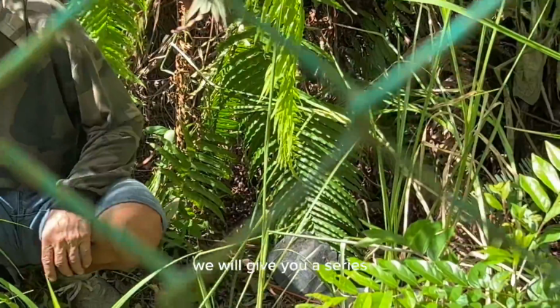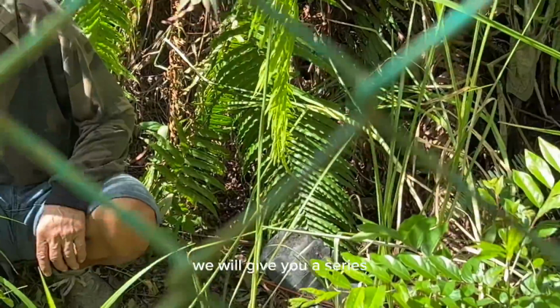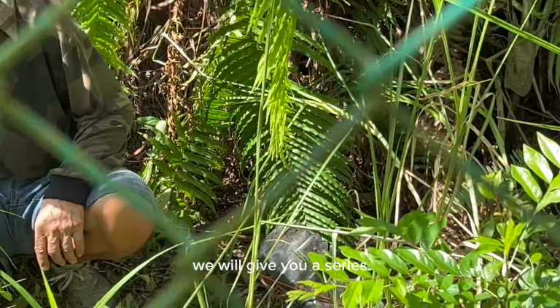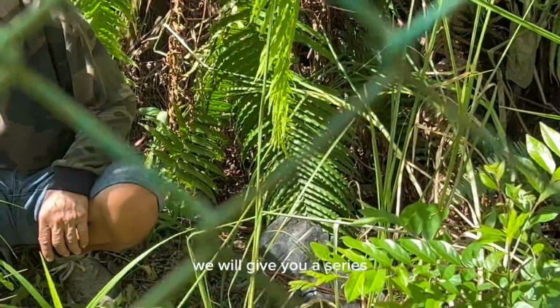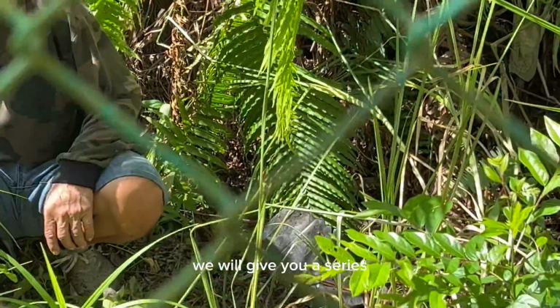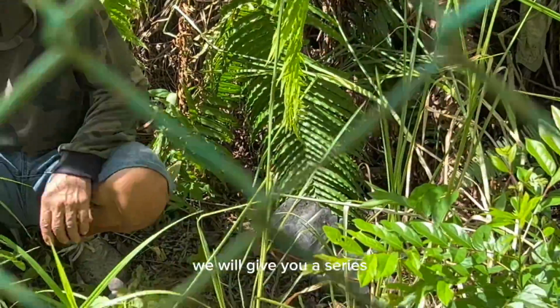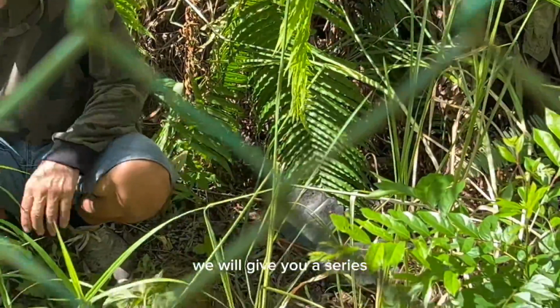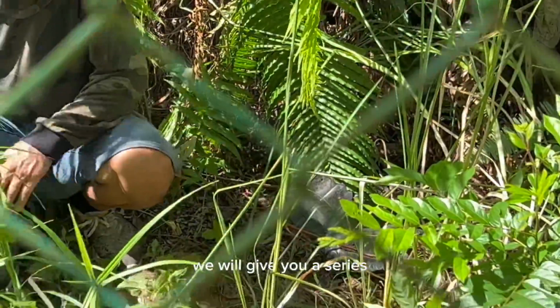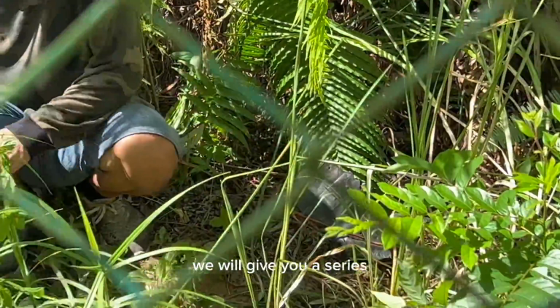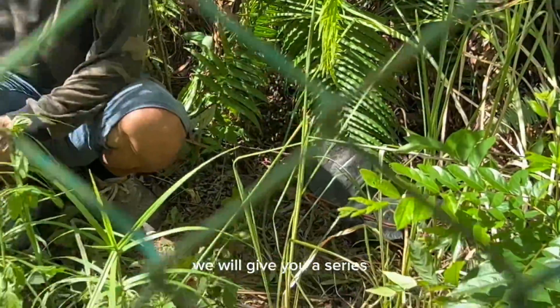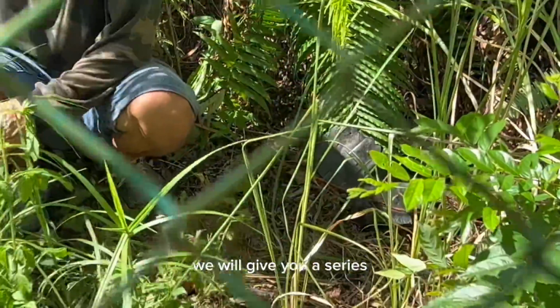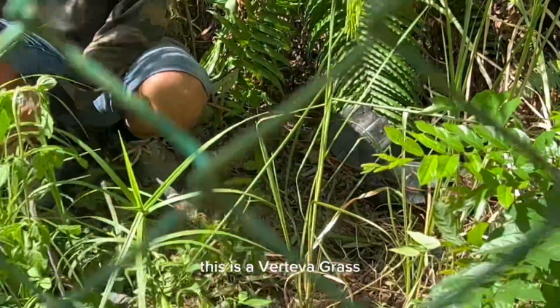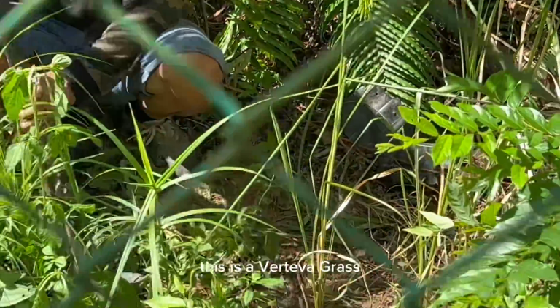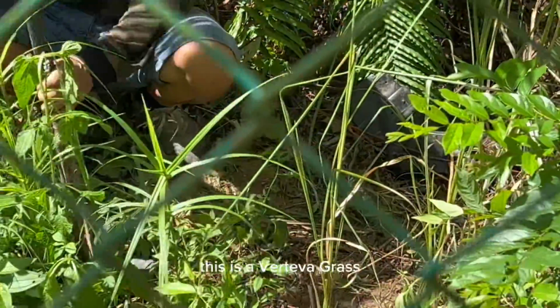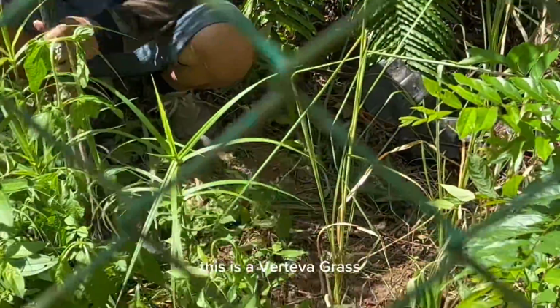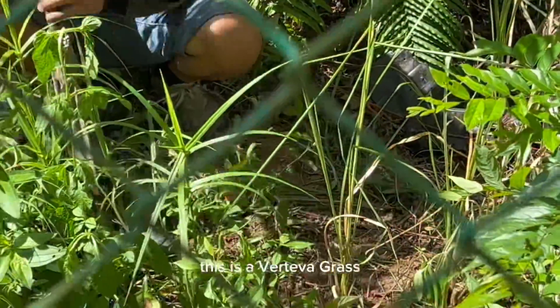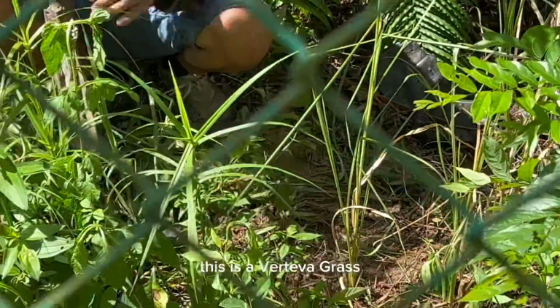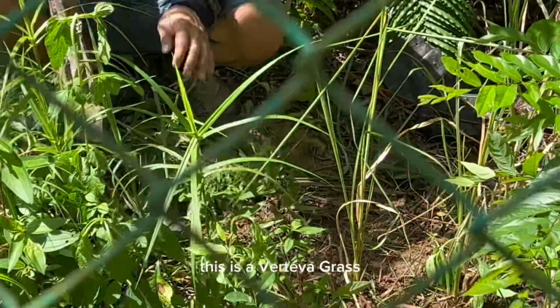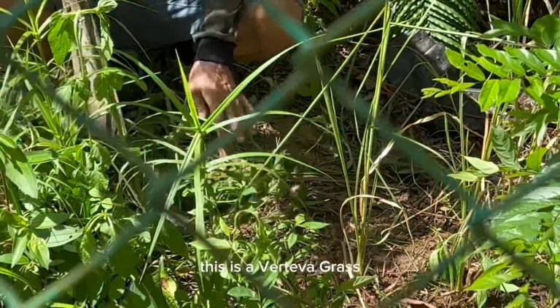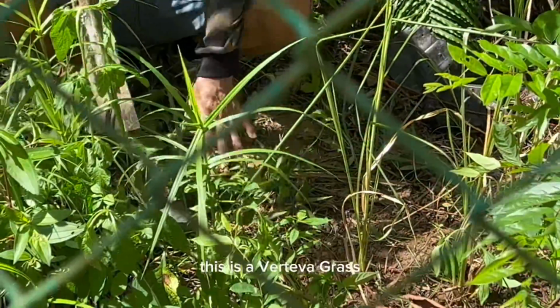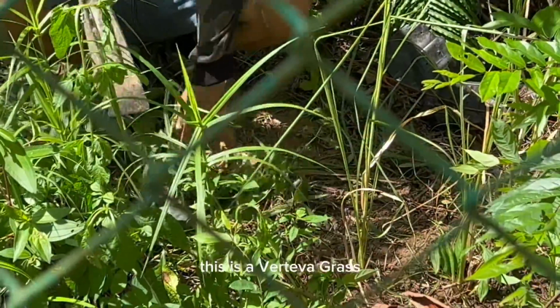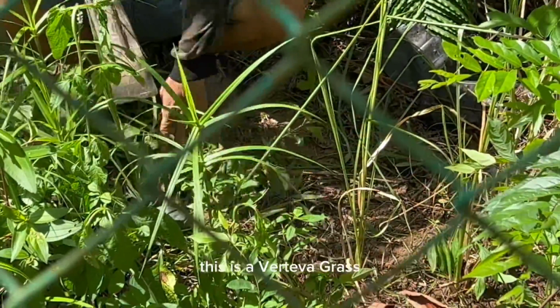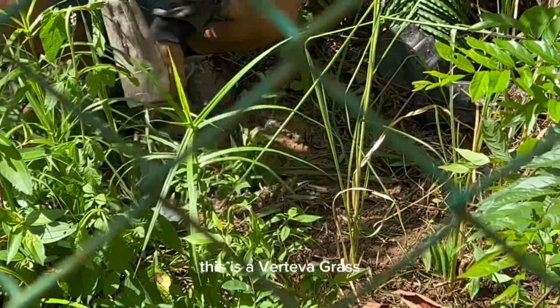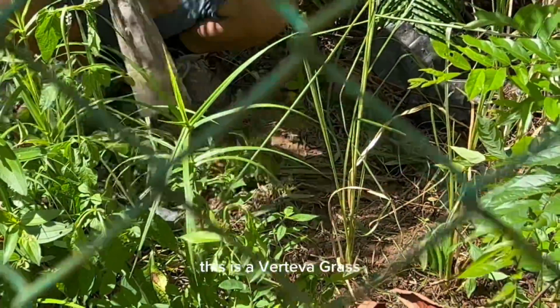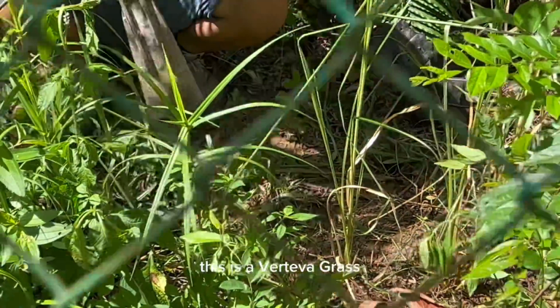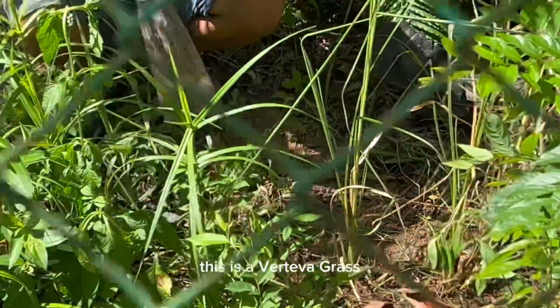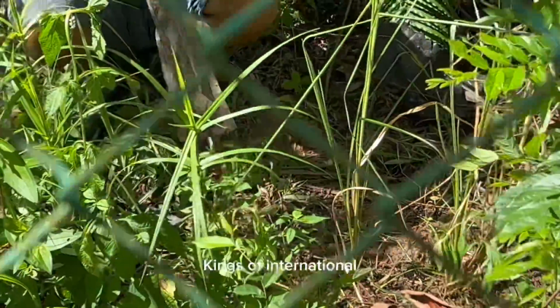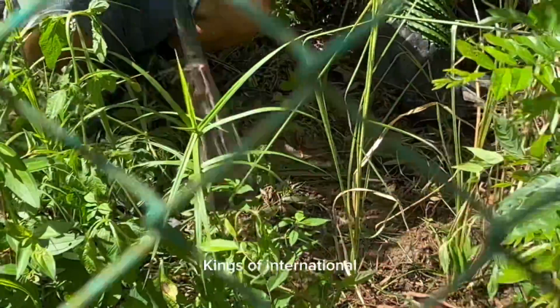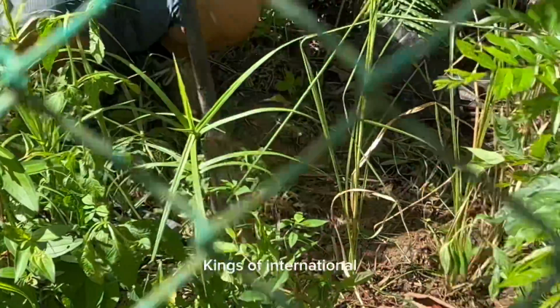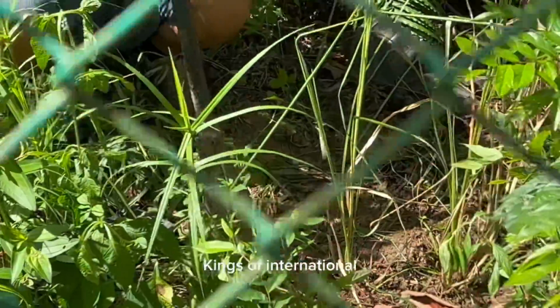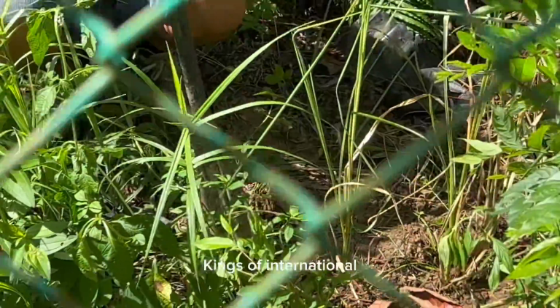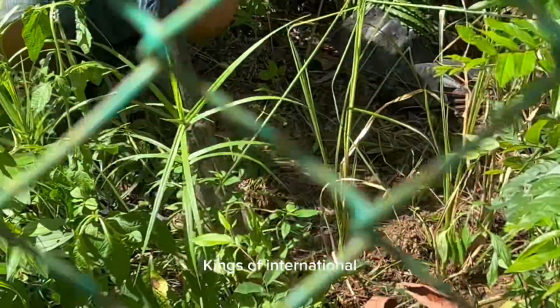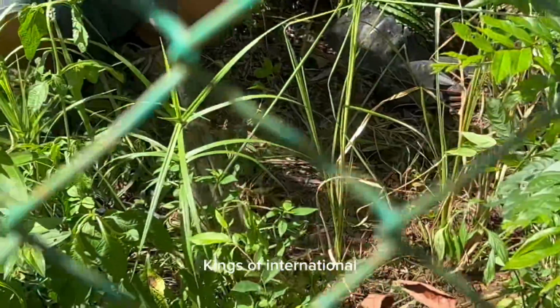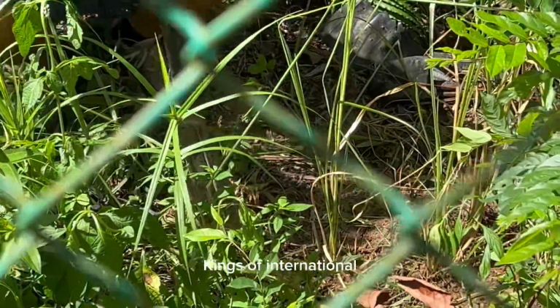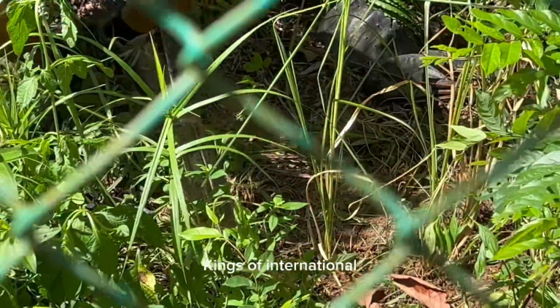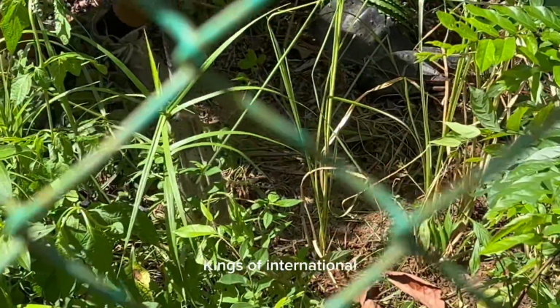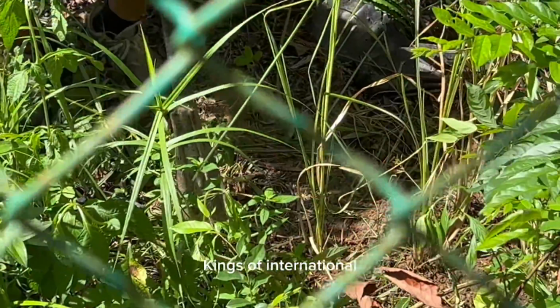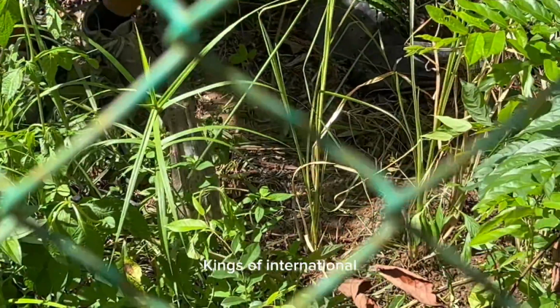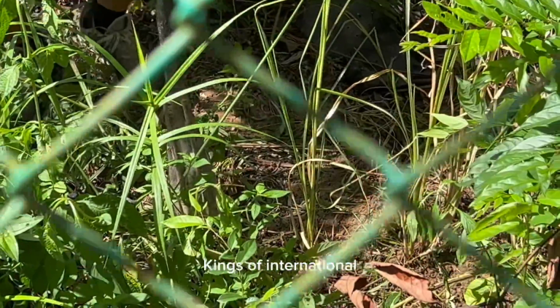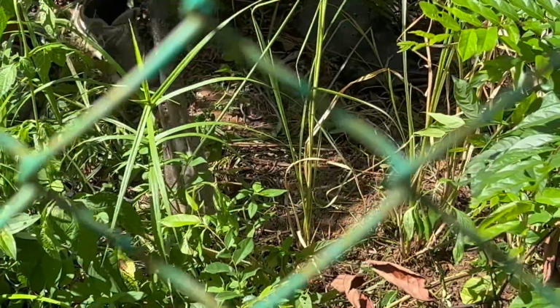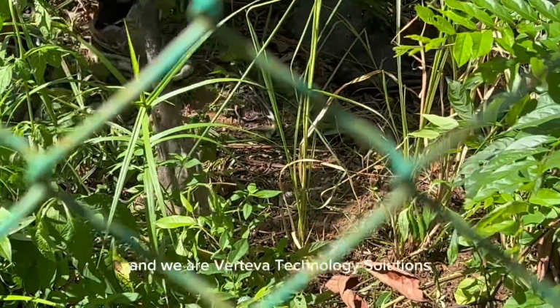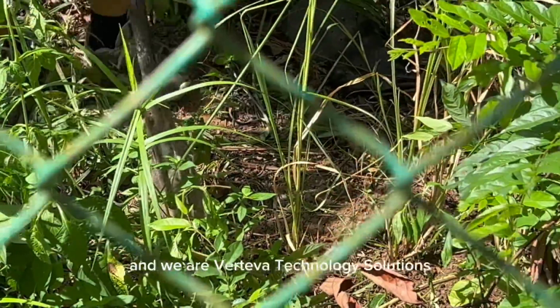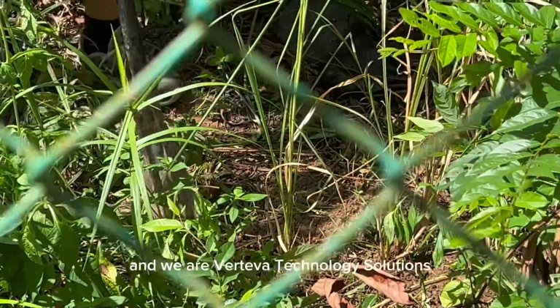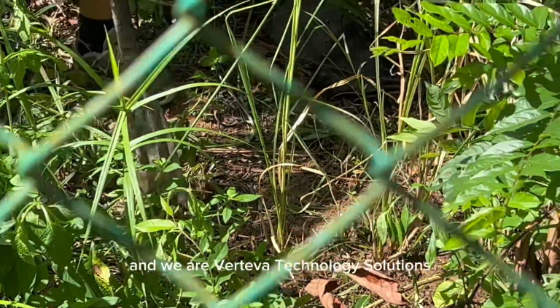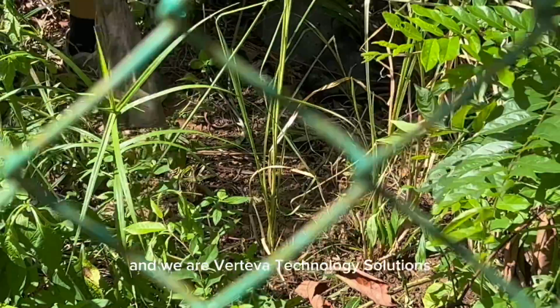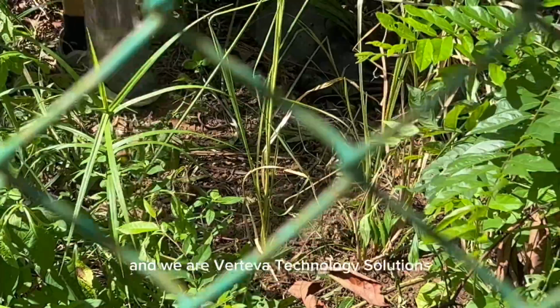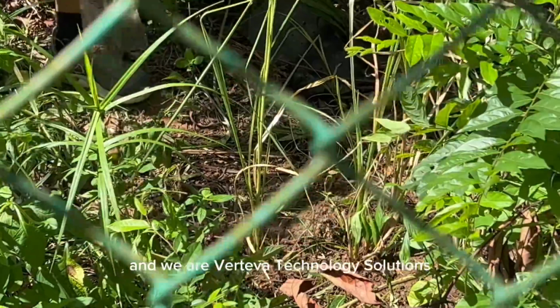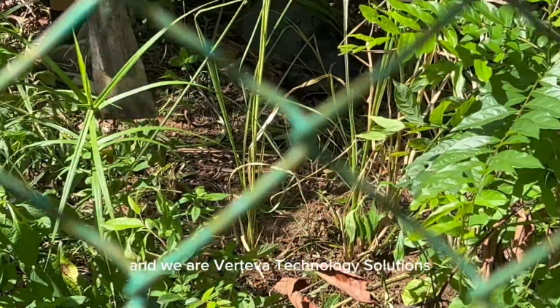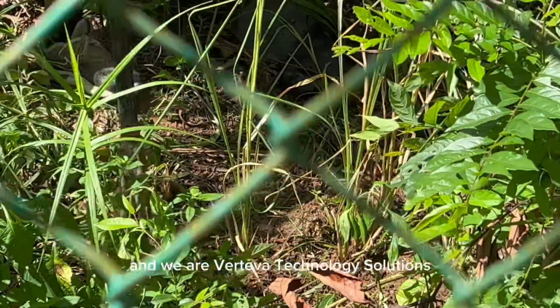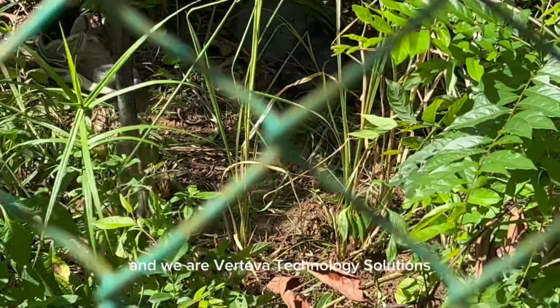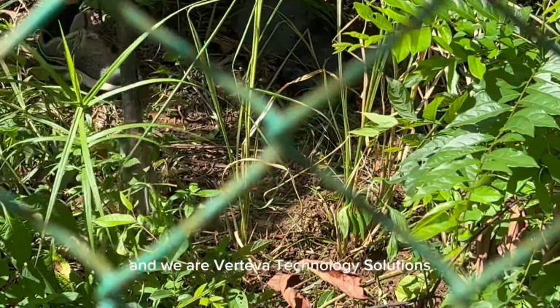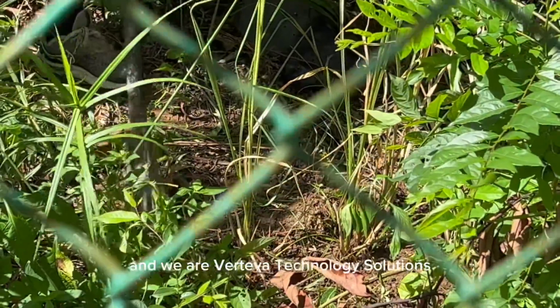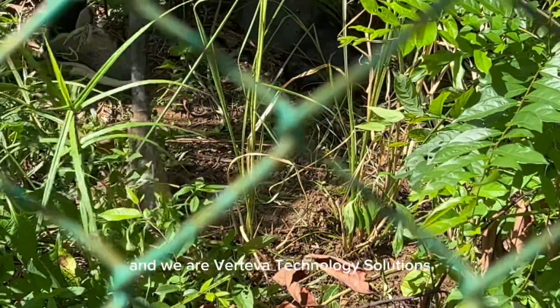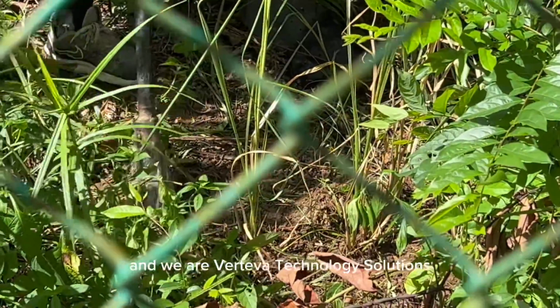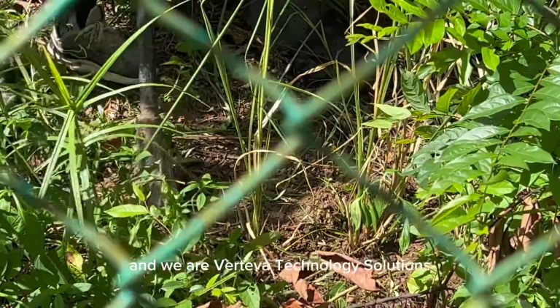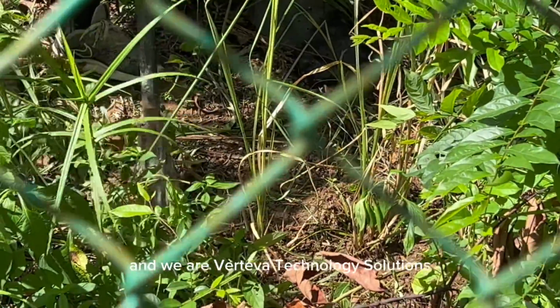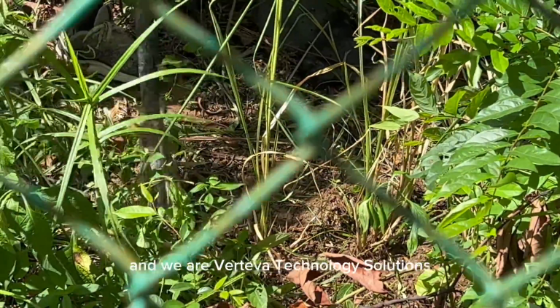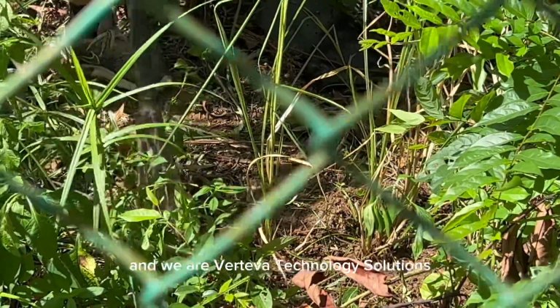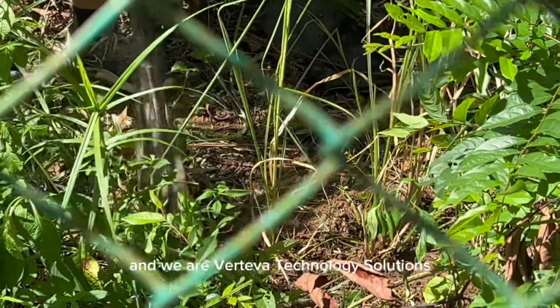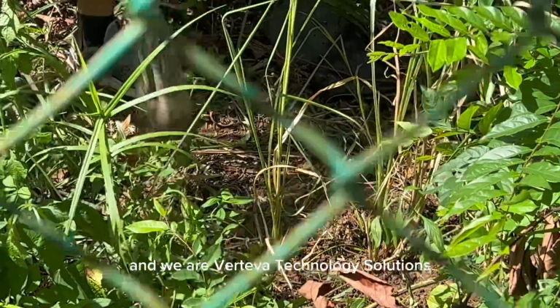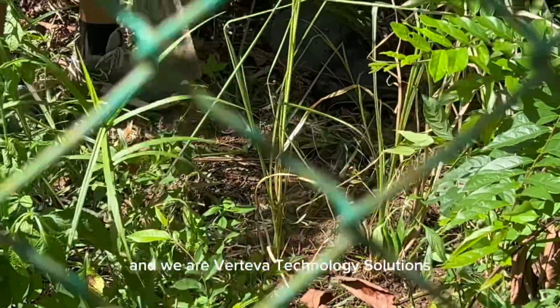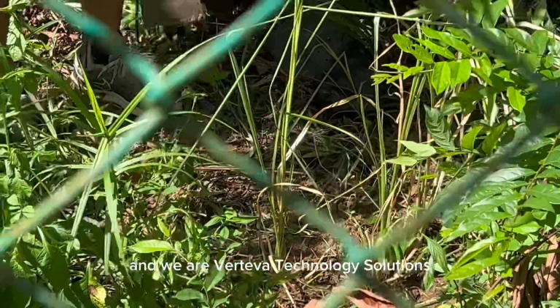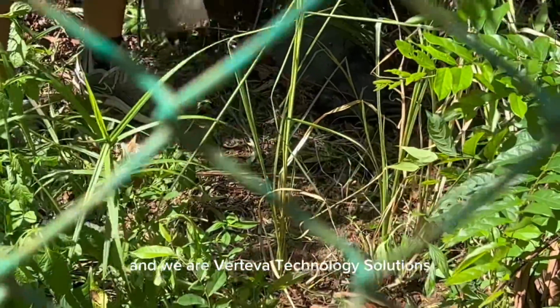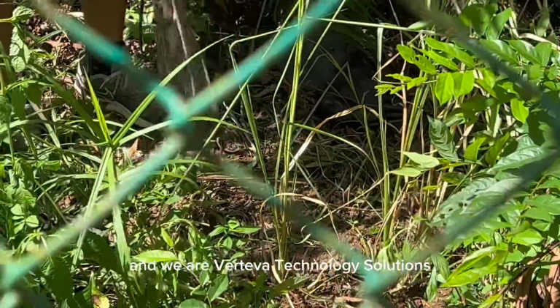We will give you a series on this massive slope. This is Vertebra Grass King — Suburb International — and we are Vertebra Technology Solutions.